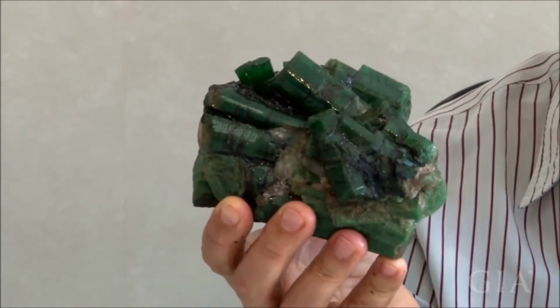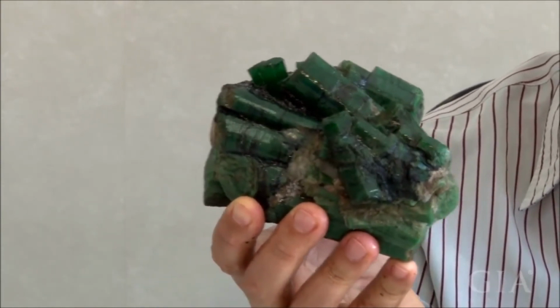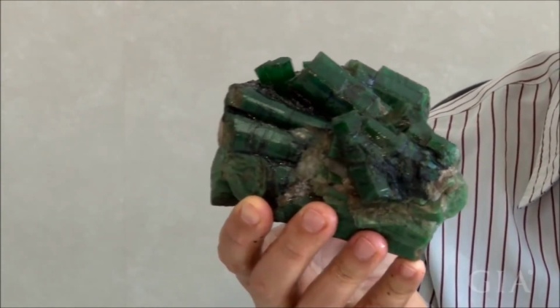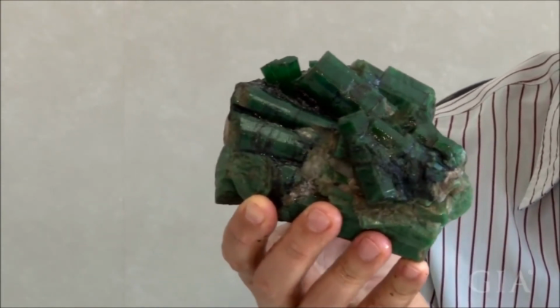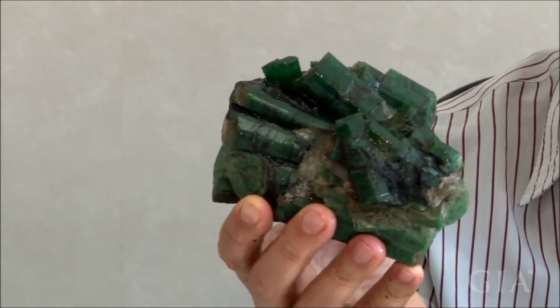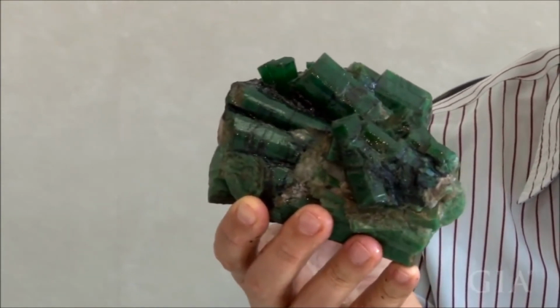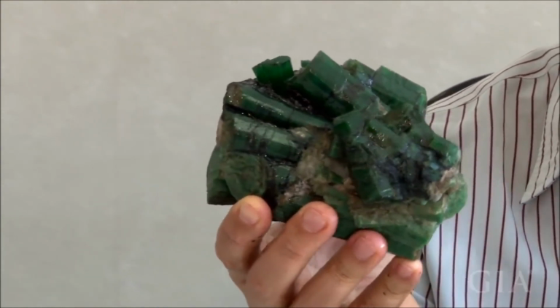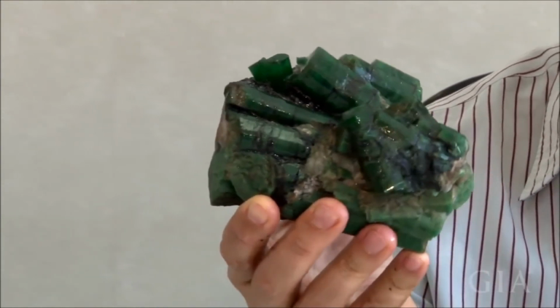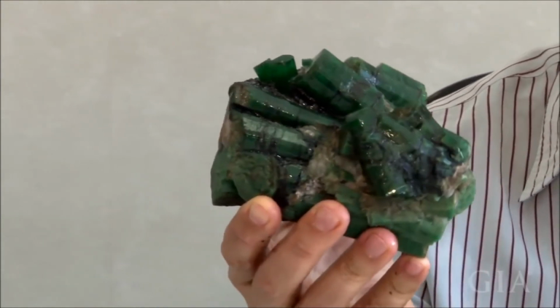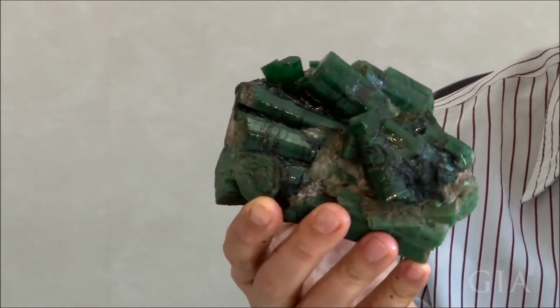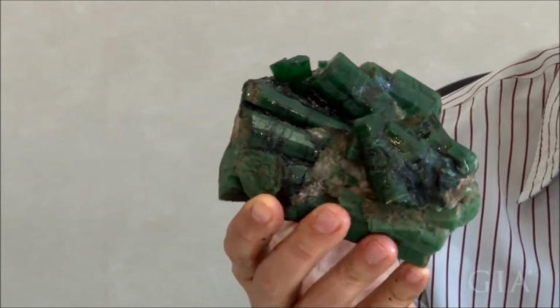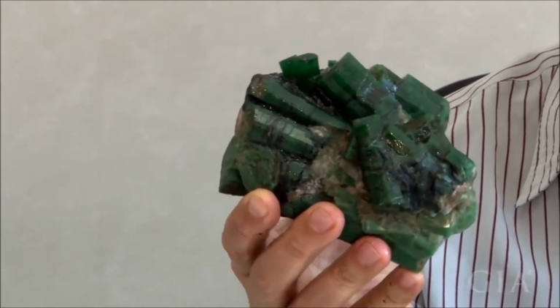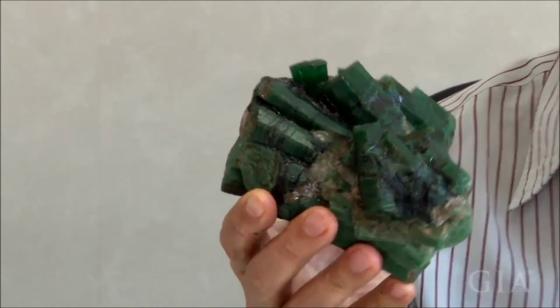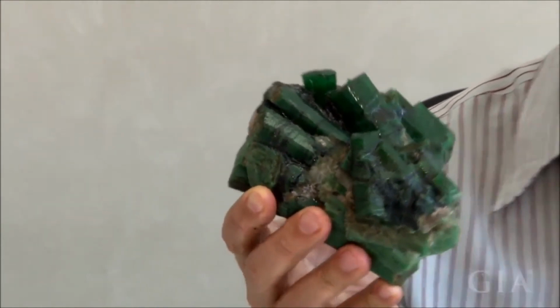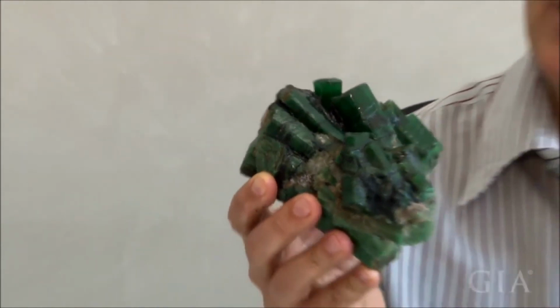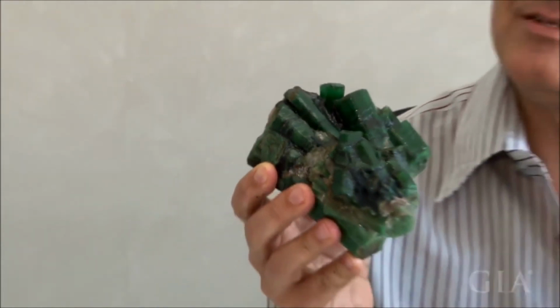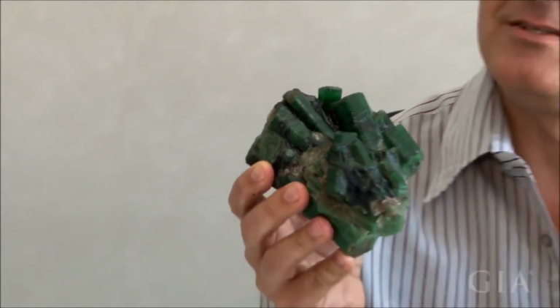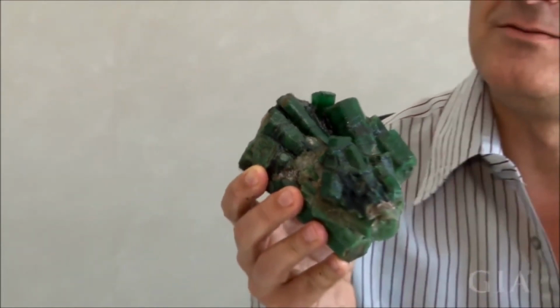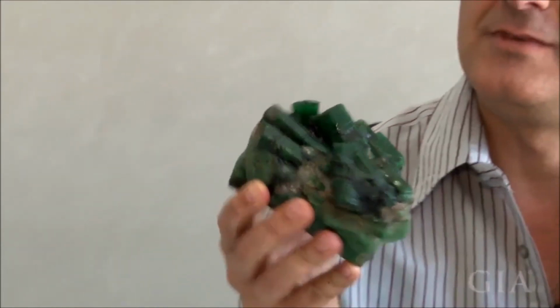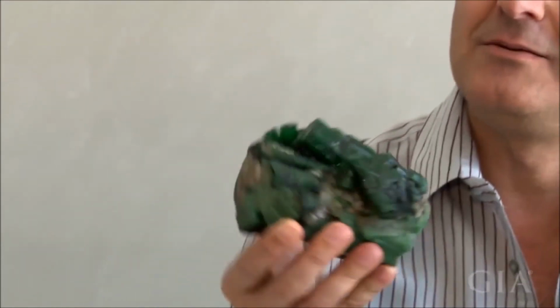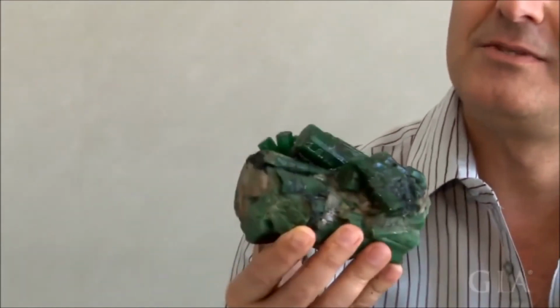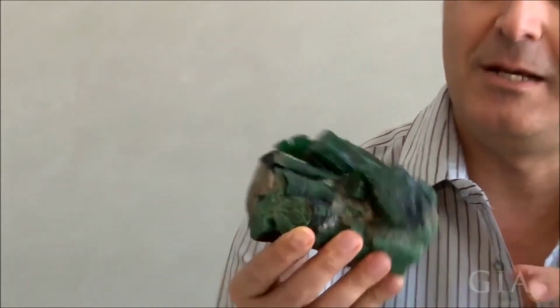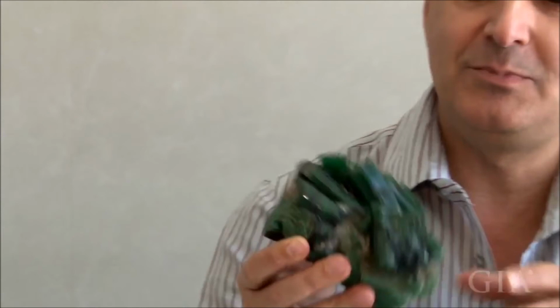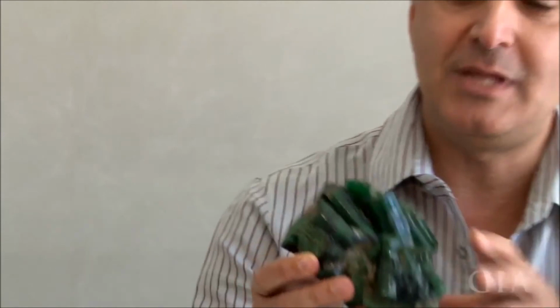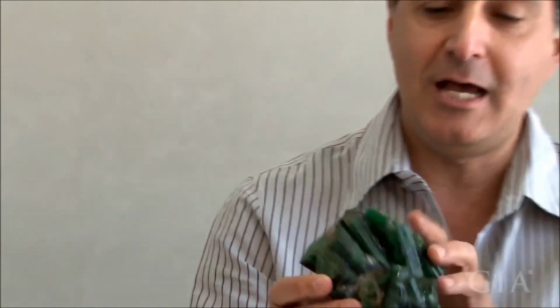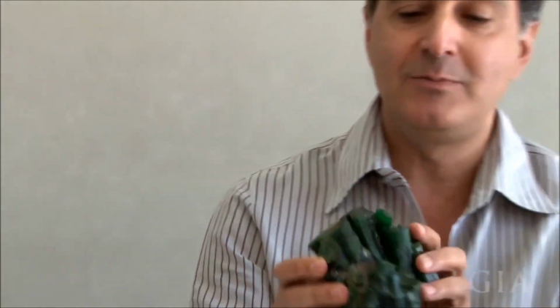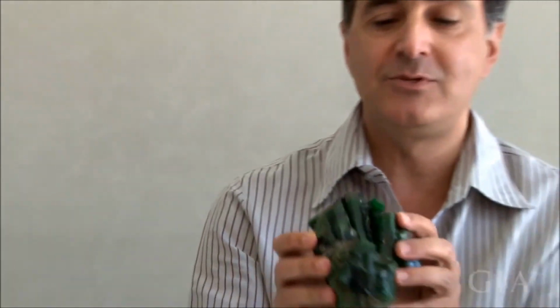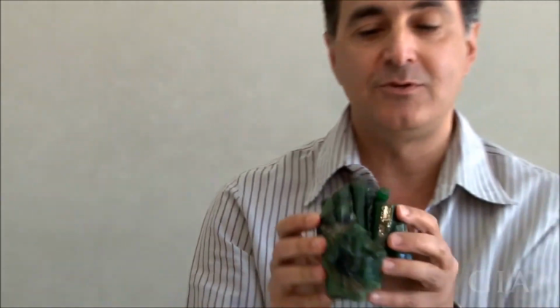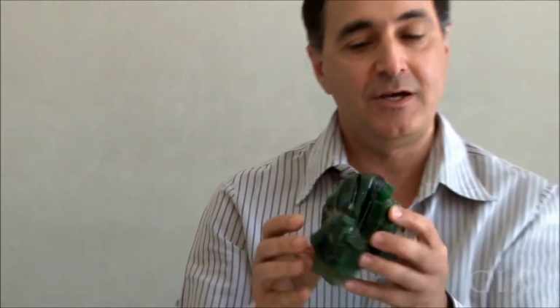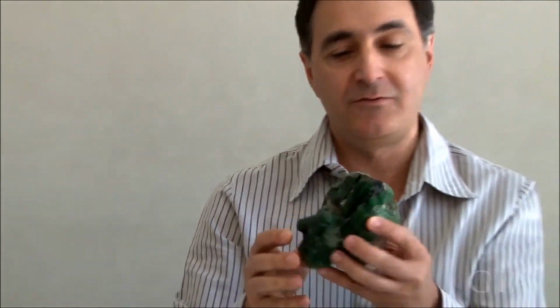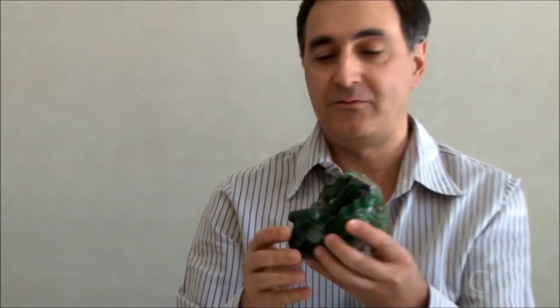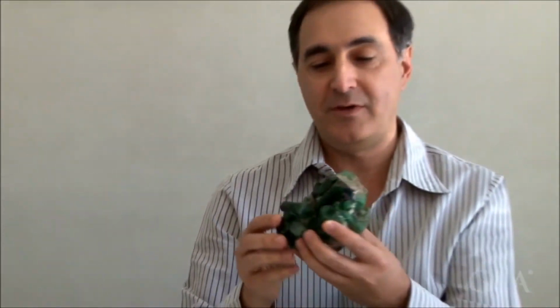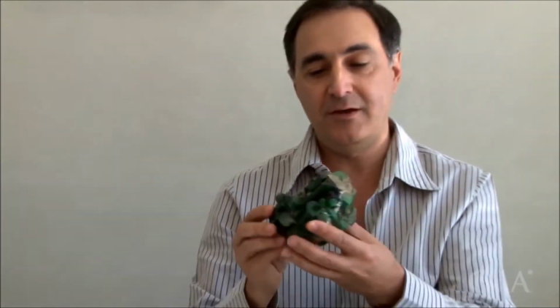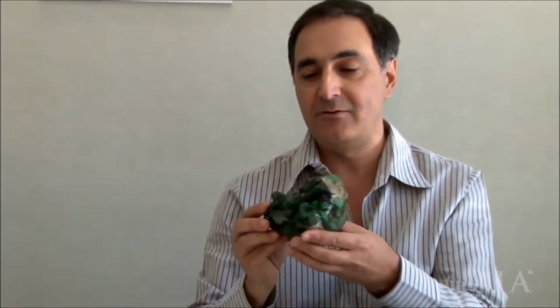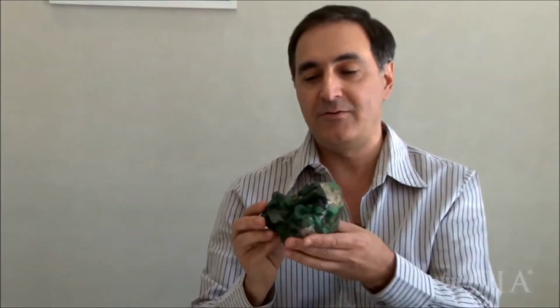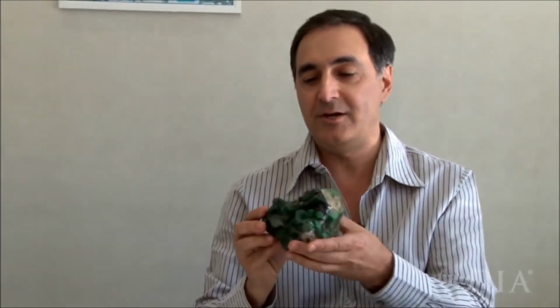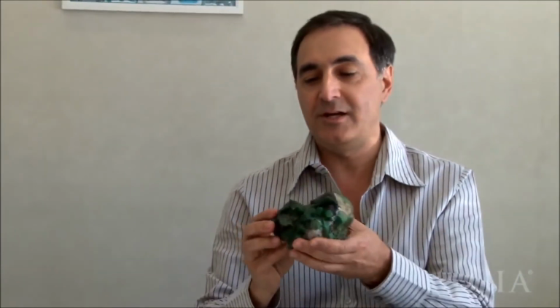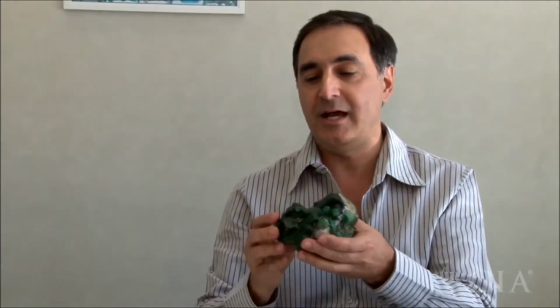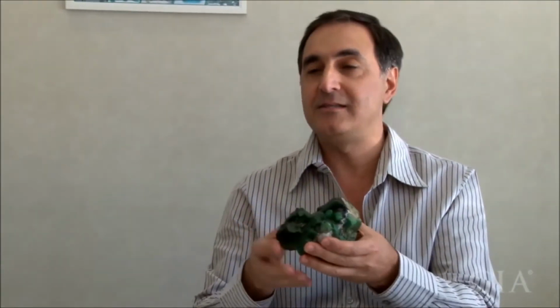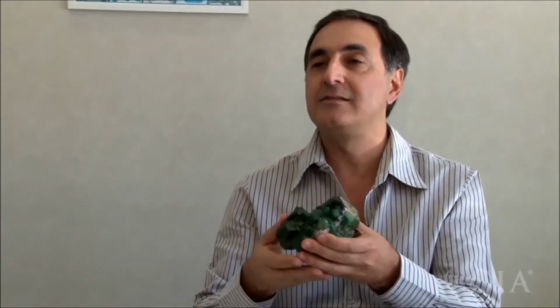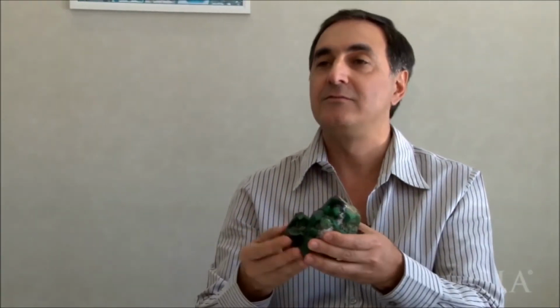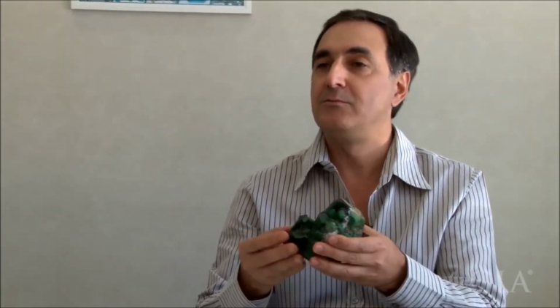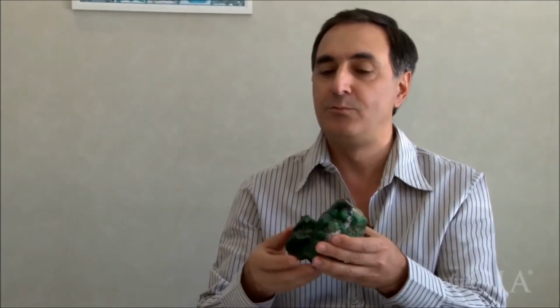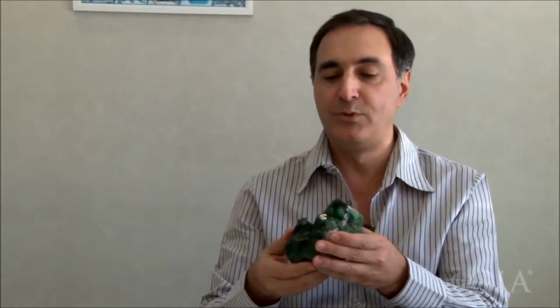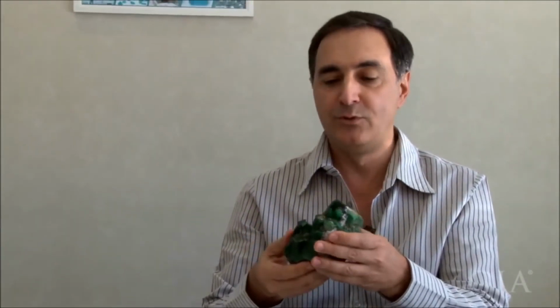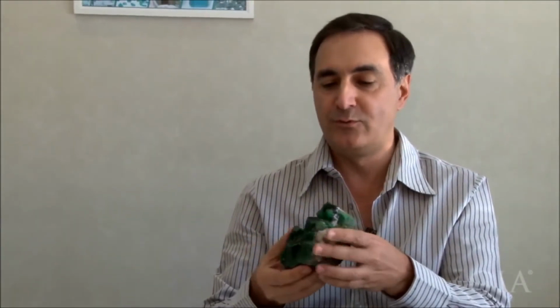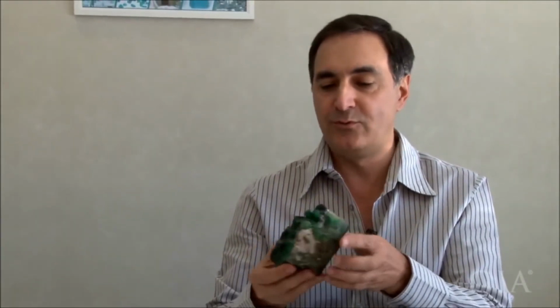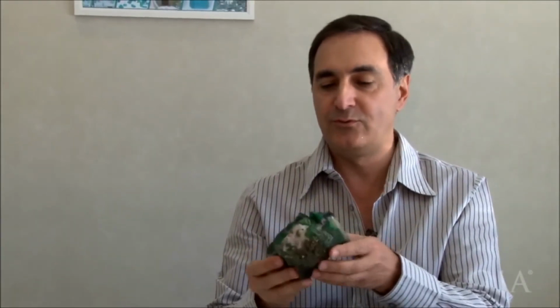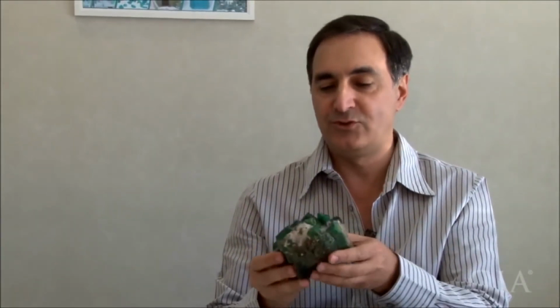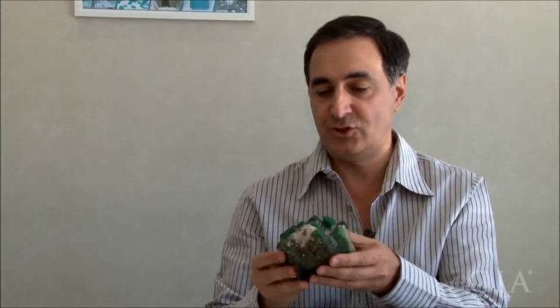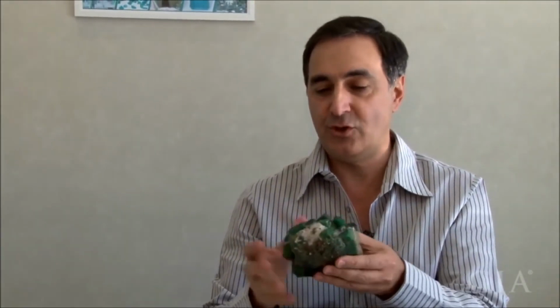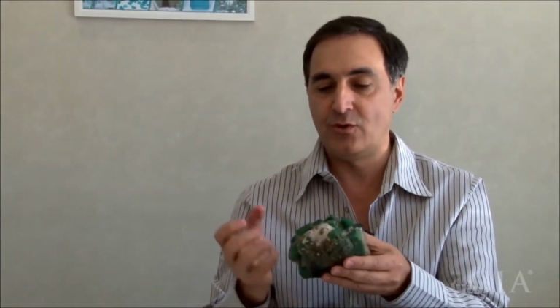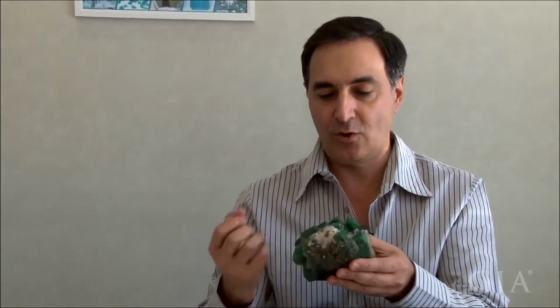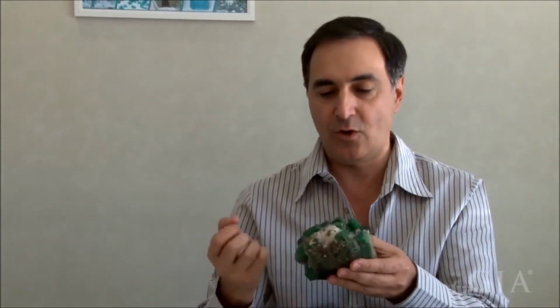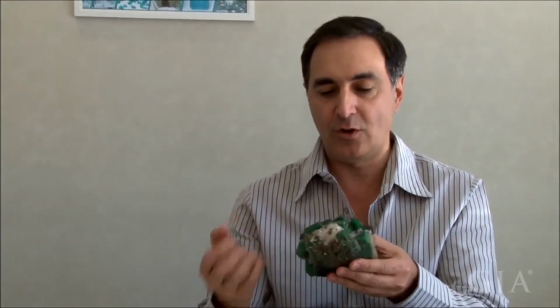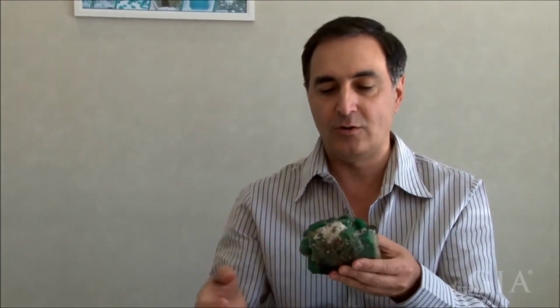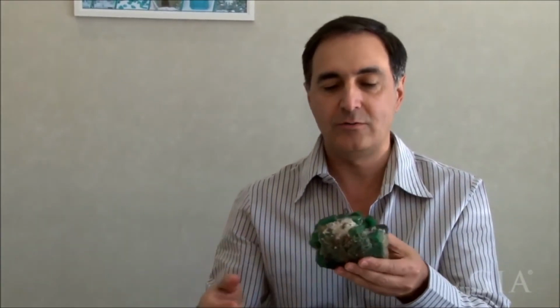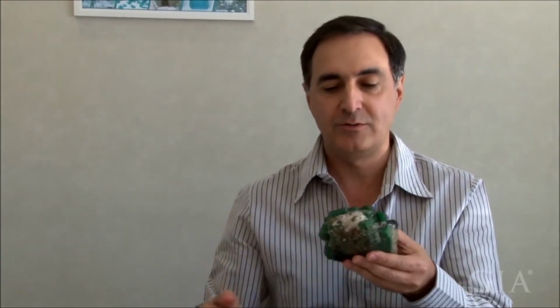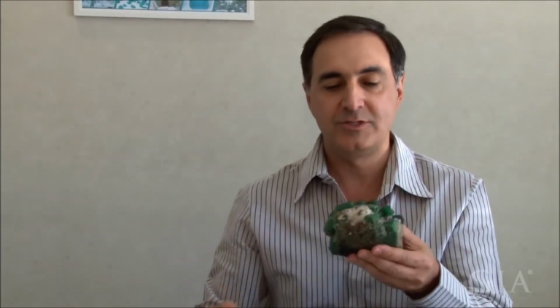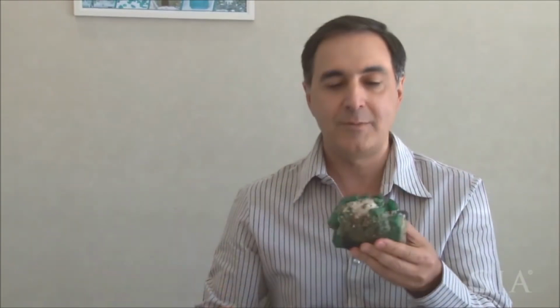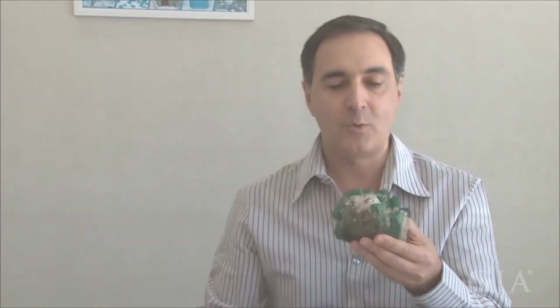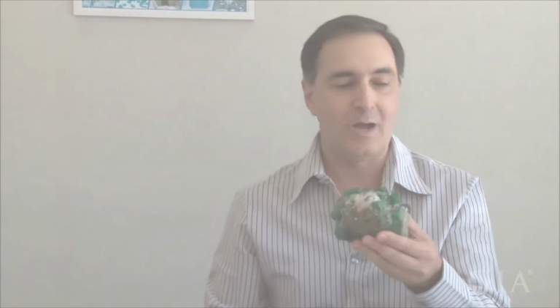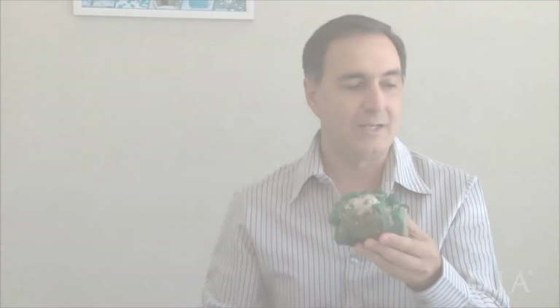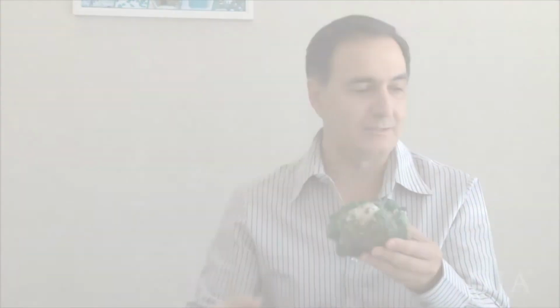It's really impressive, and sometimes you have very, very nice, beautiful, strong color gem quality.